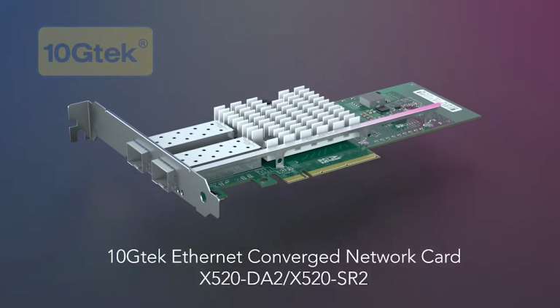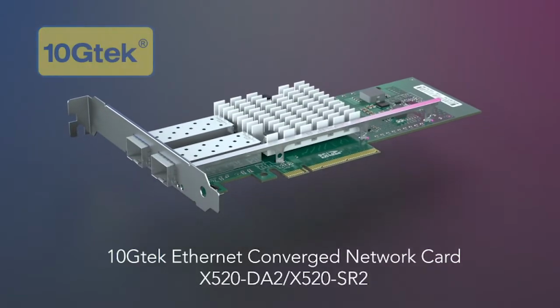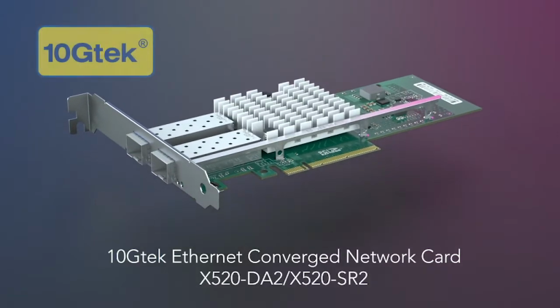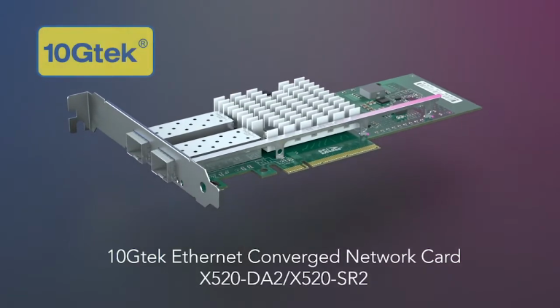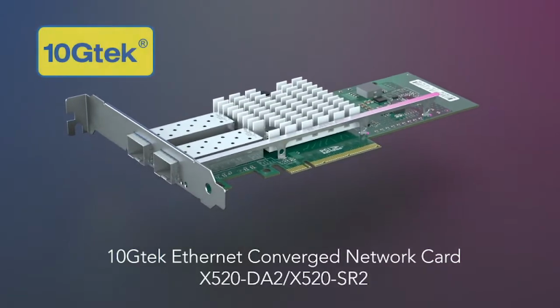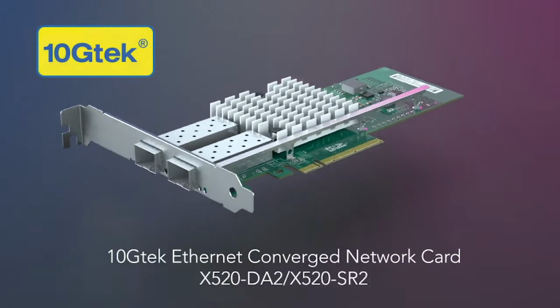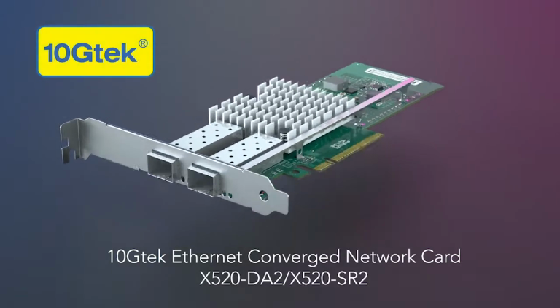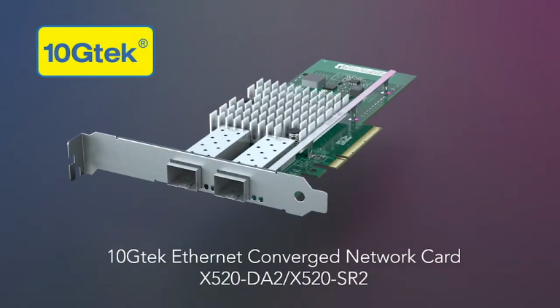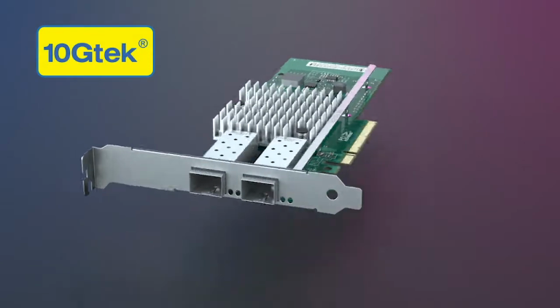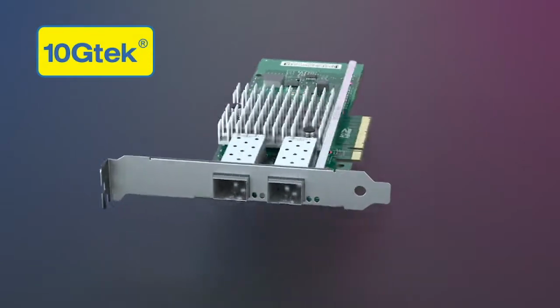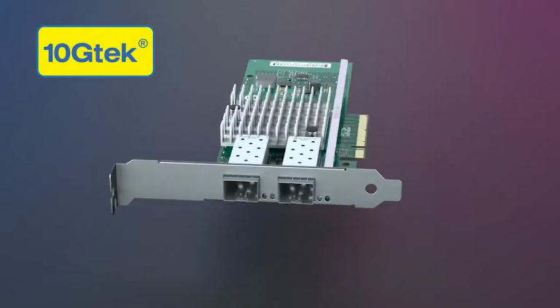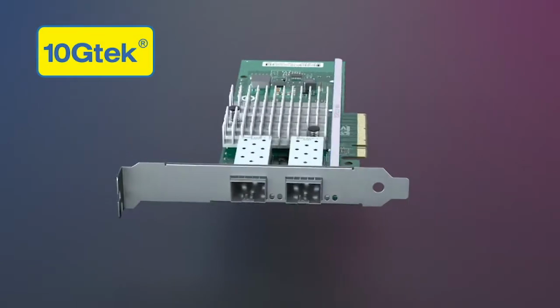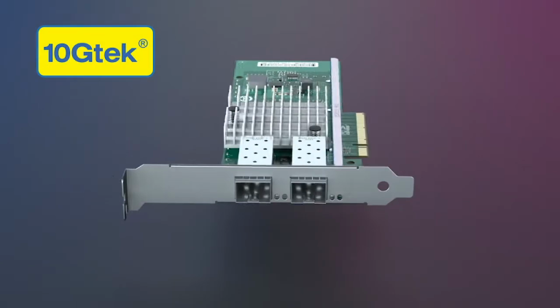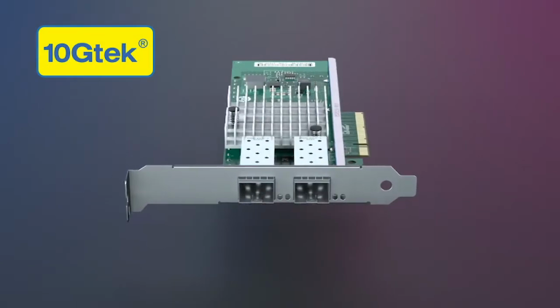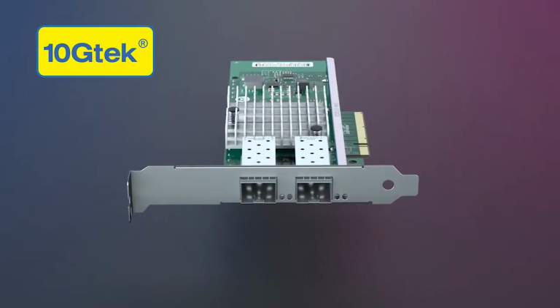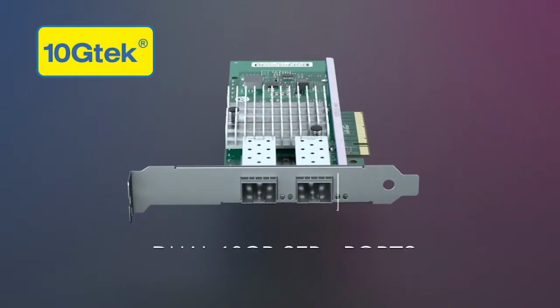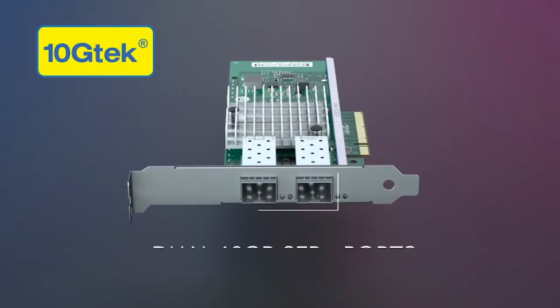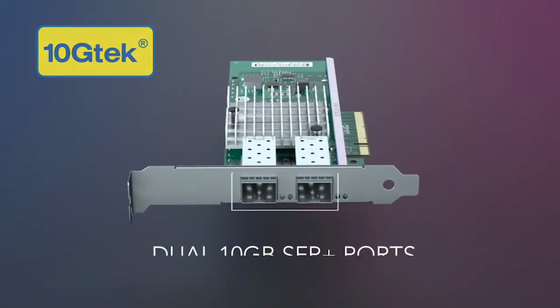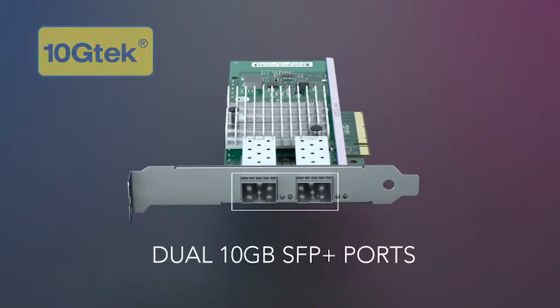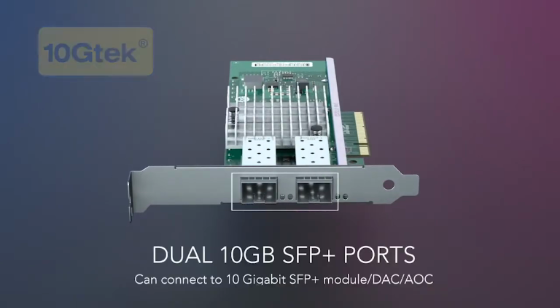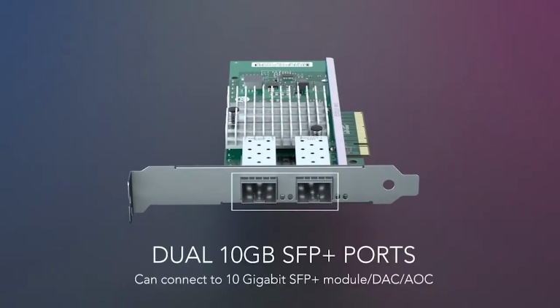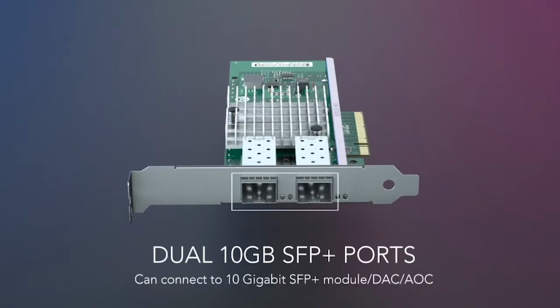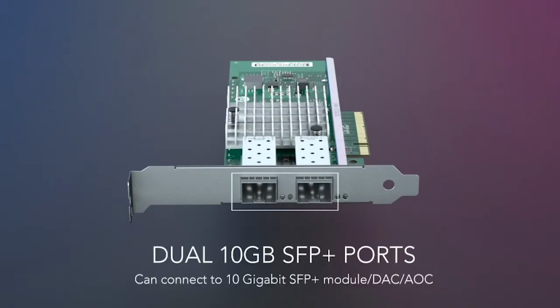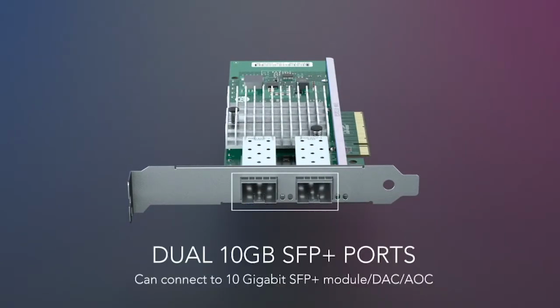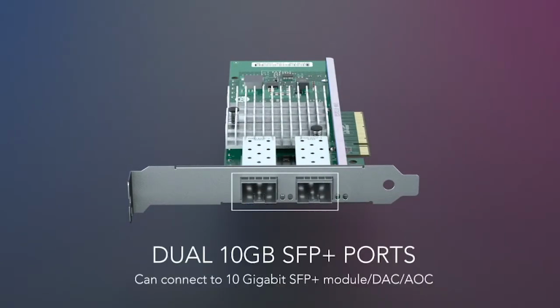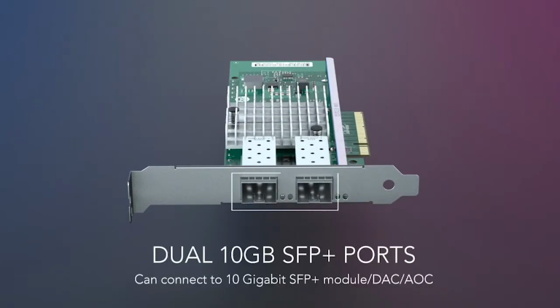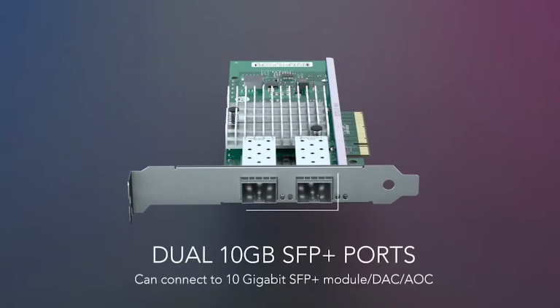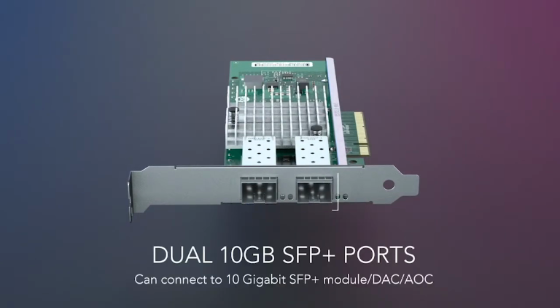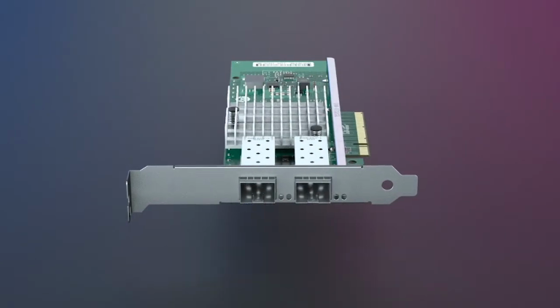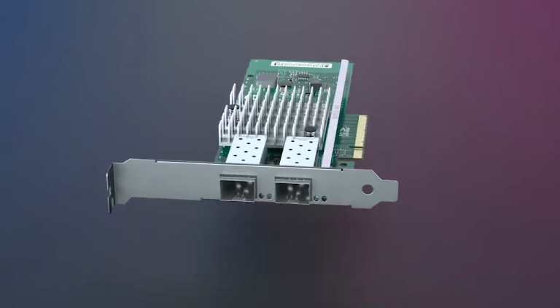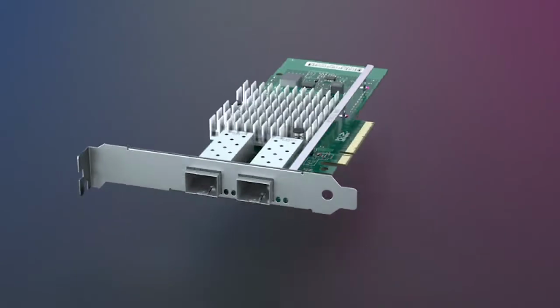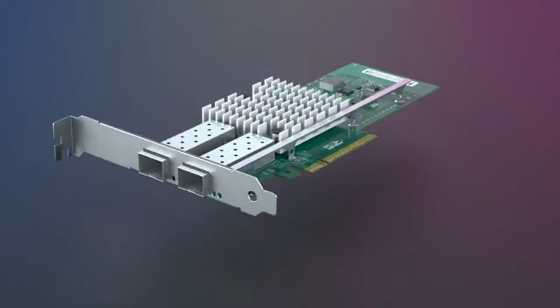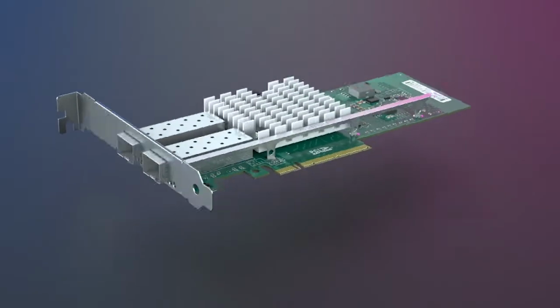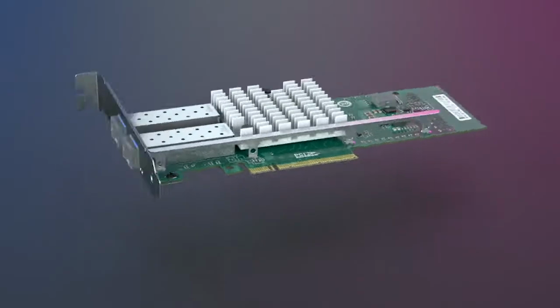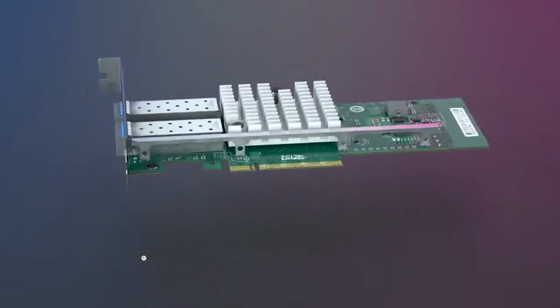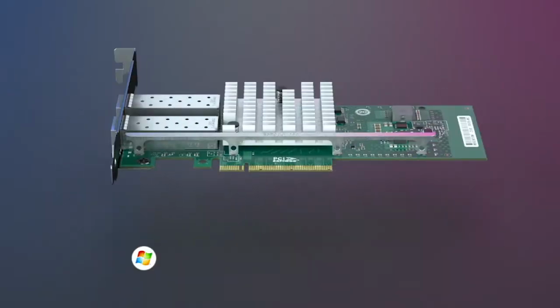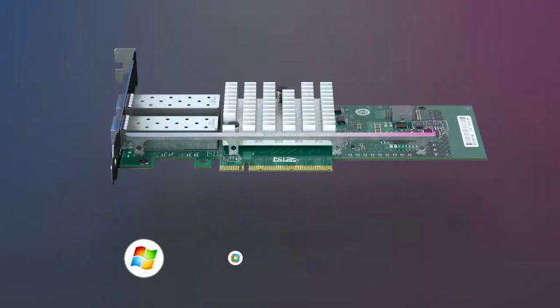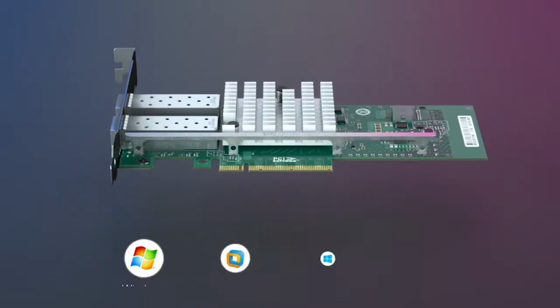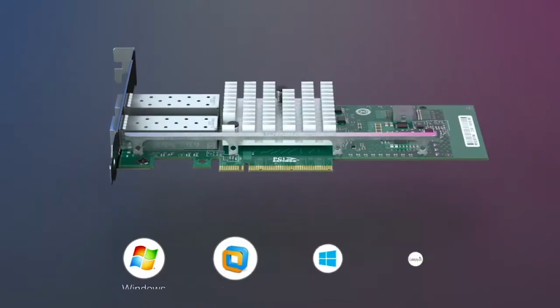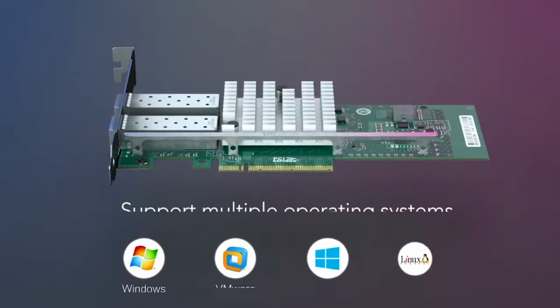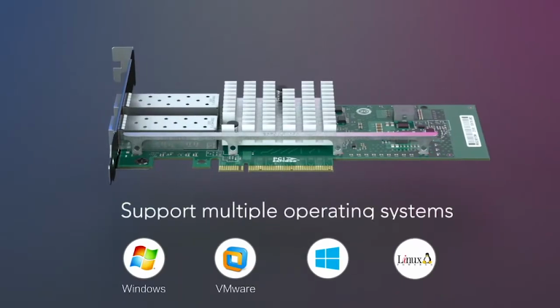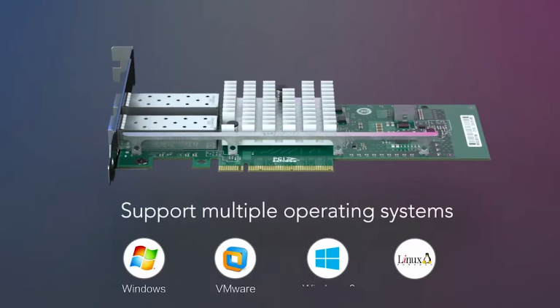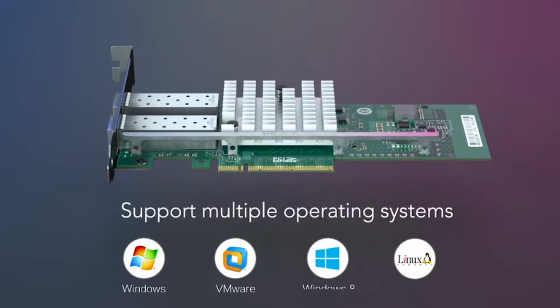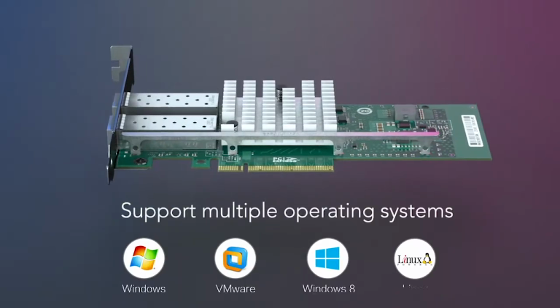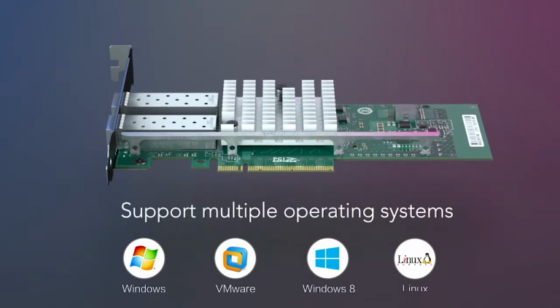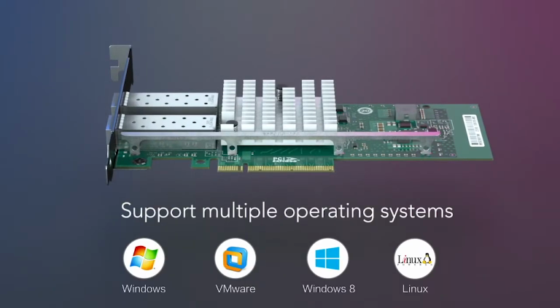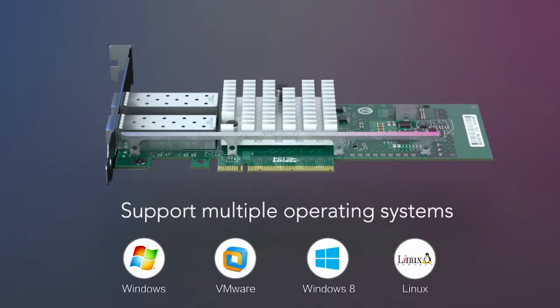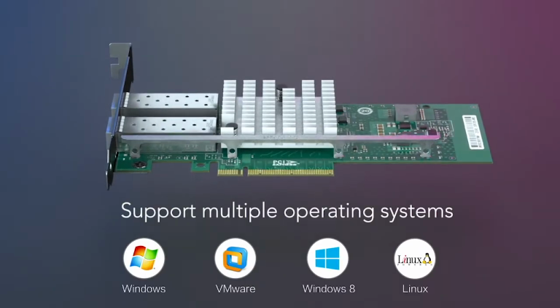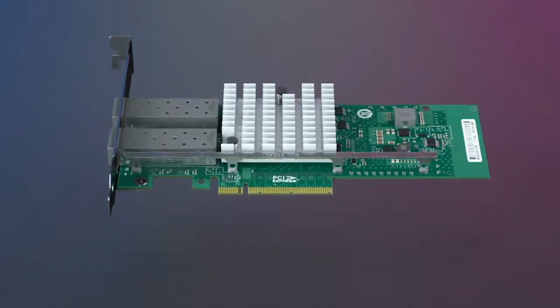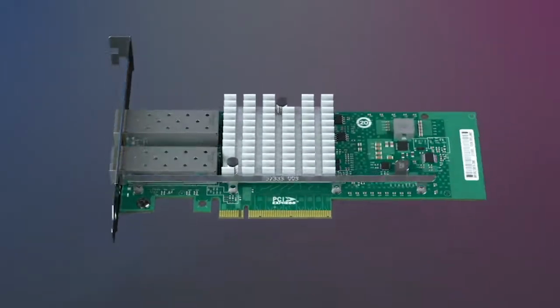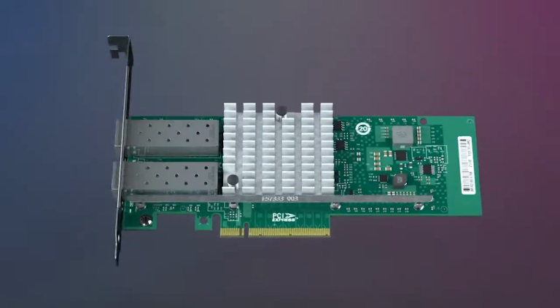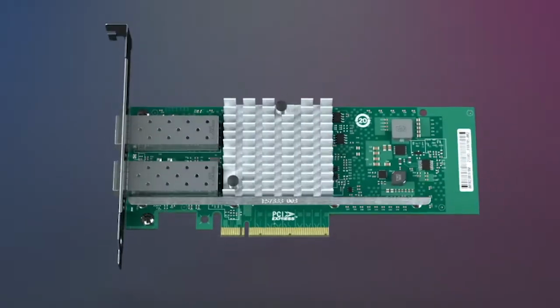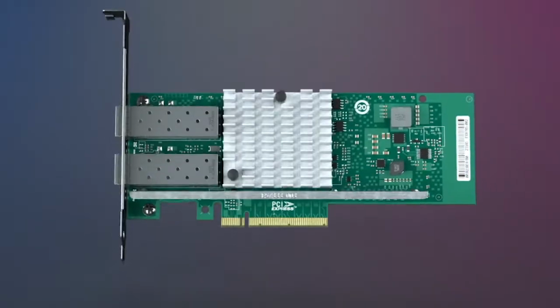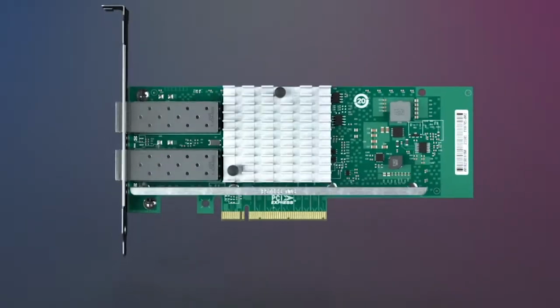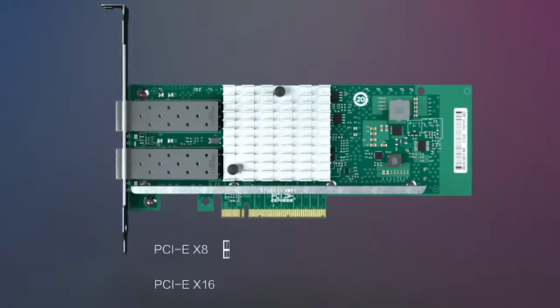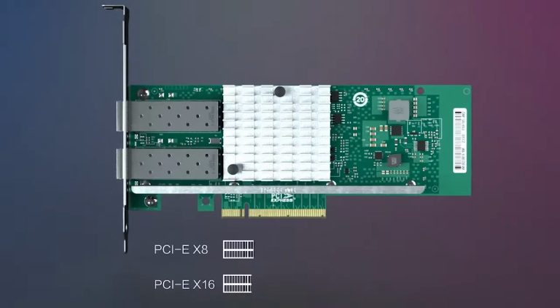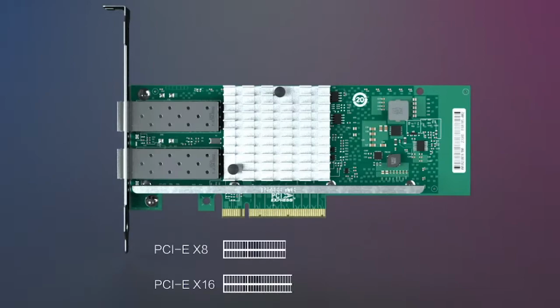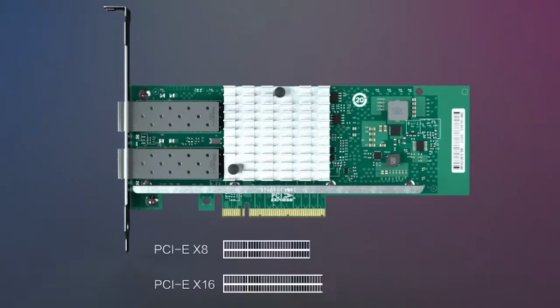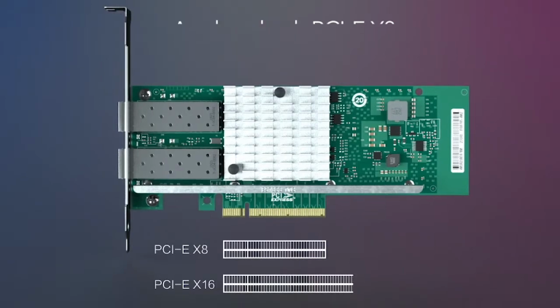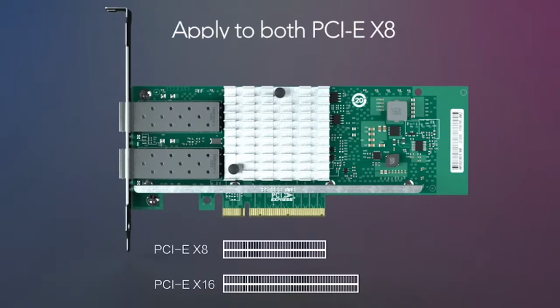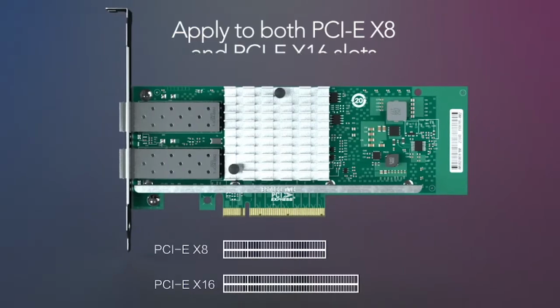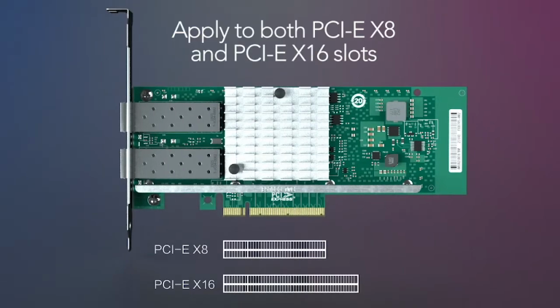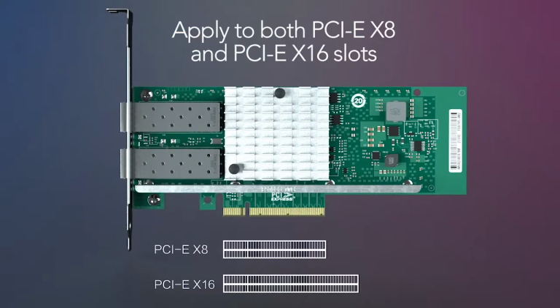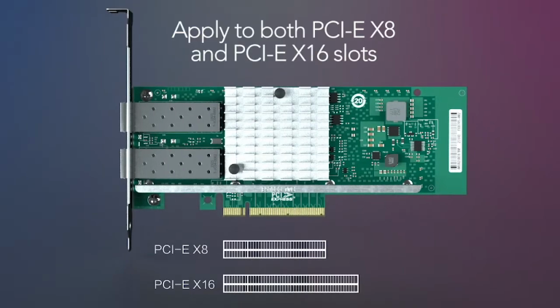This is a 10G Tech Ethernet Converged Network Card. Today we are going to have a test about it.